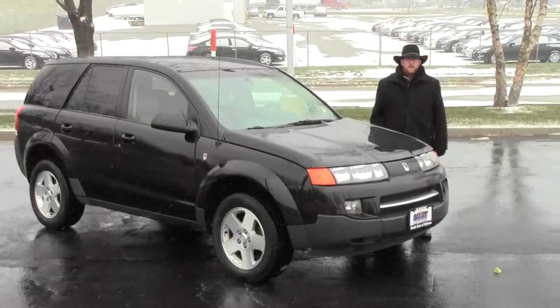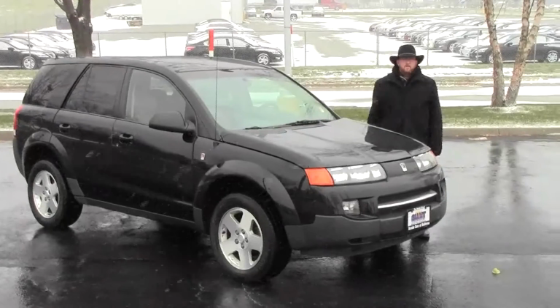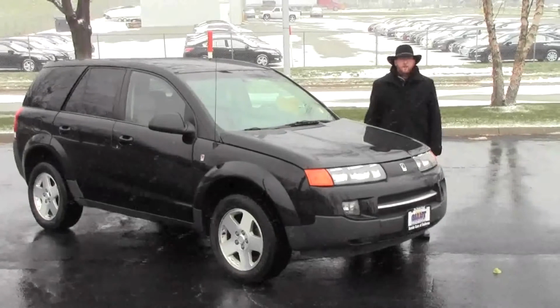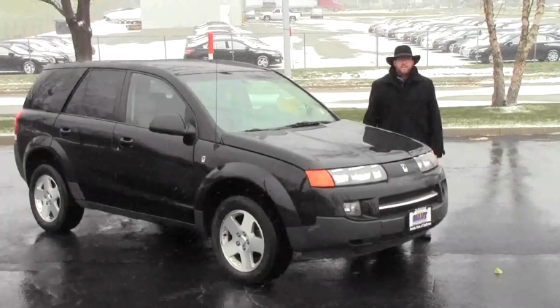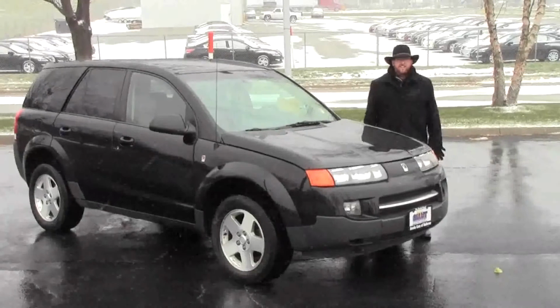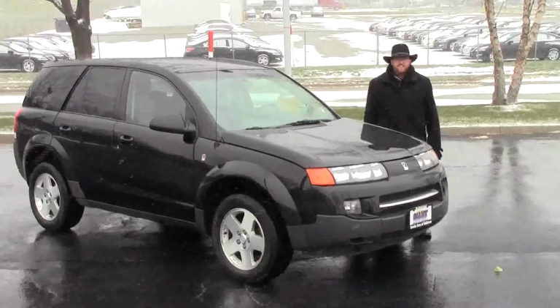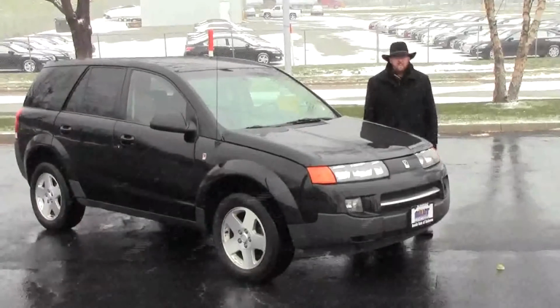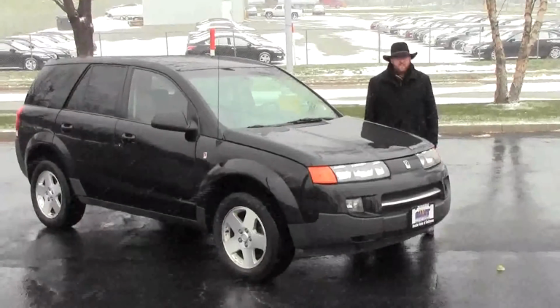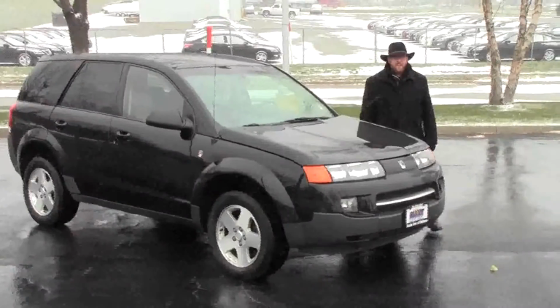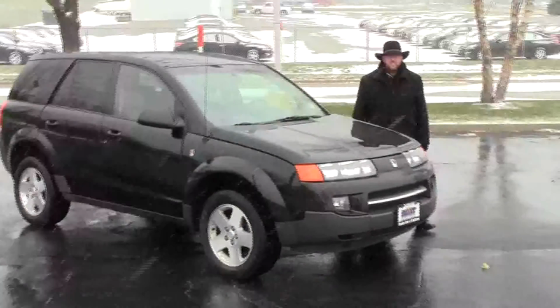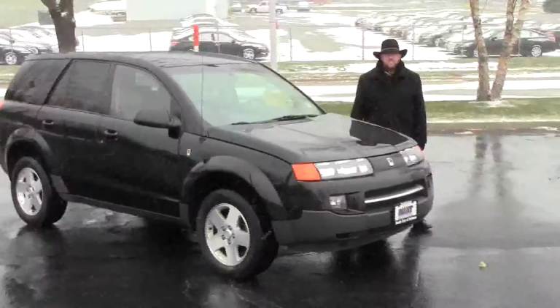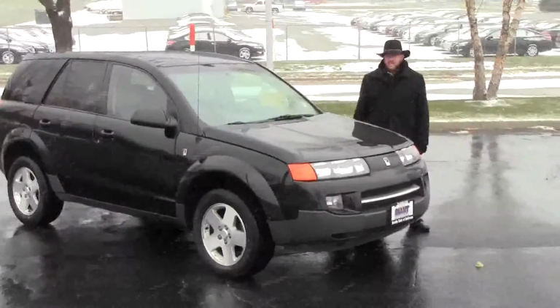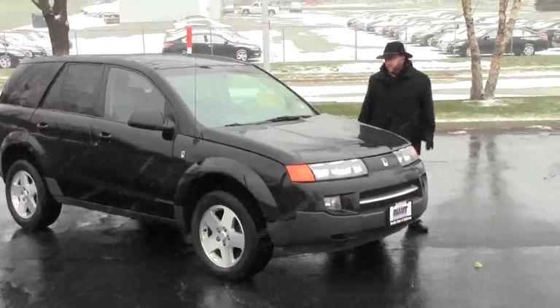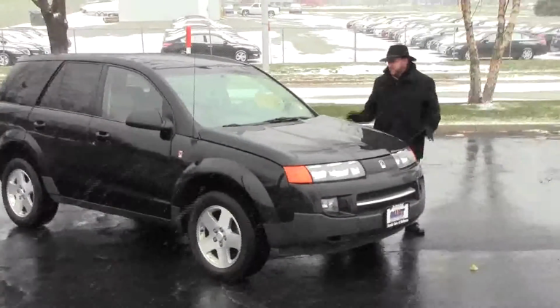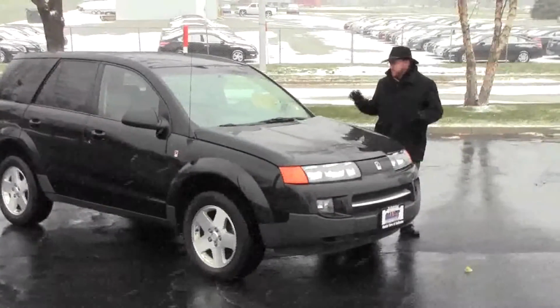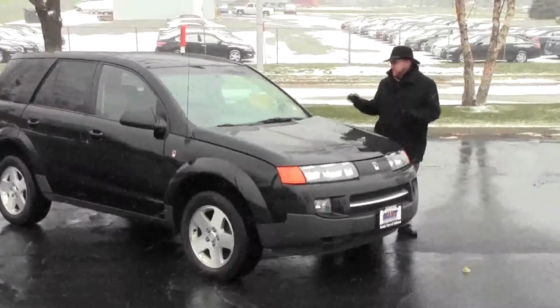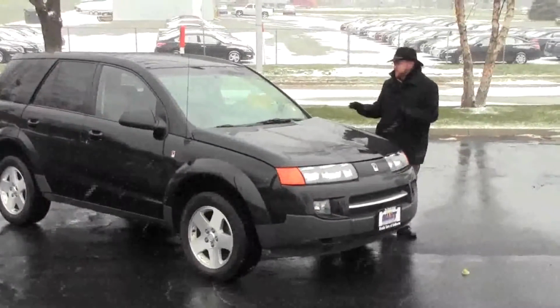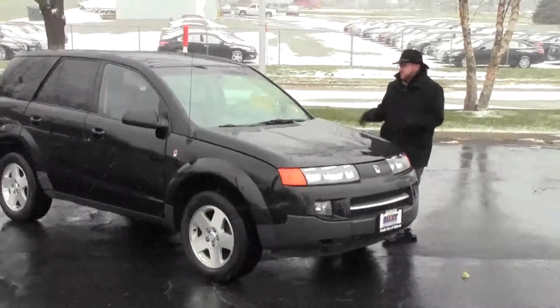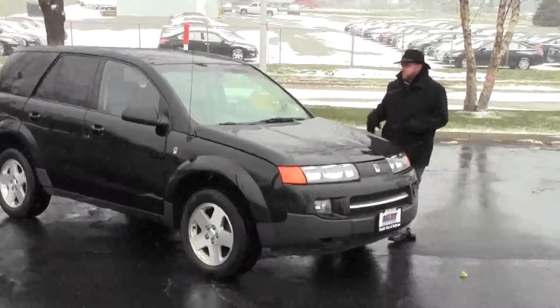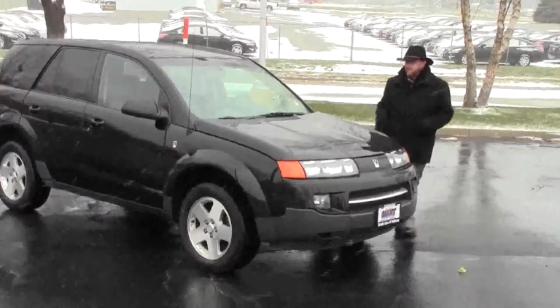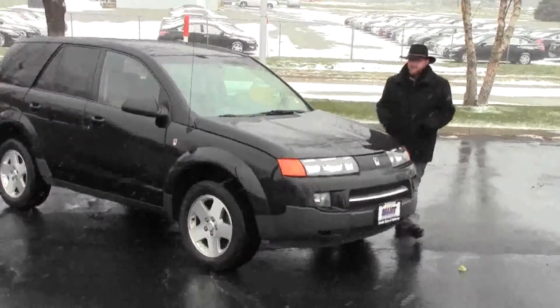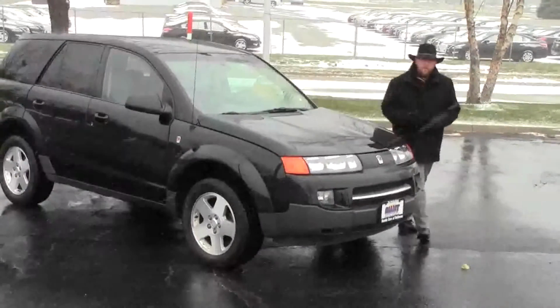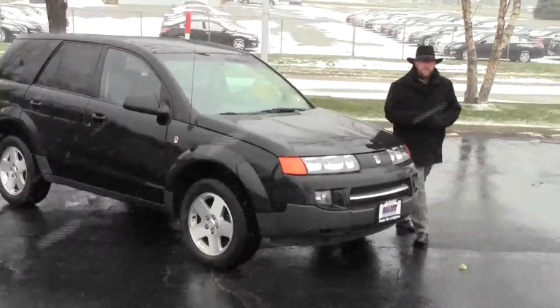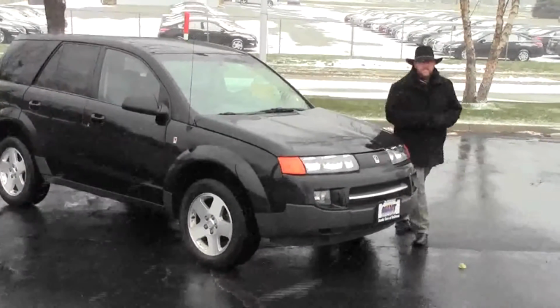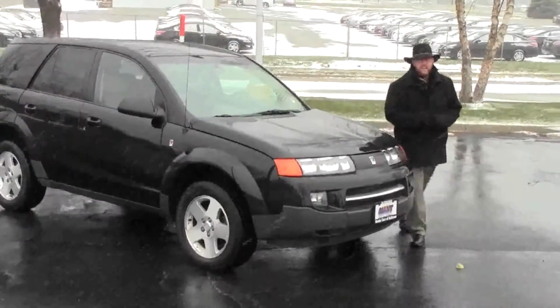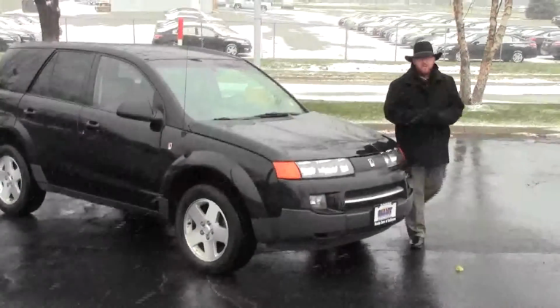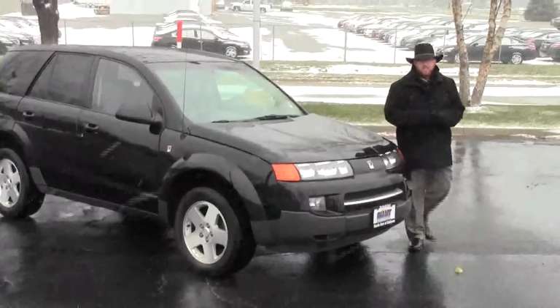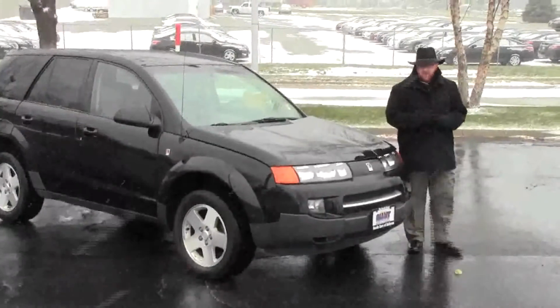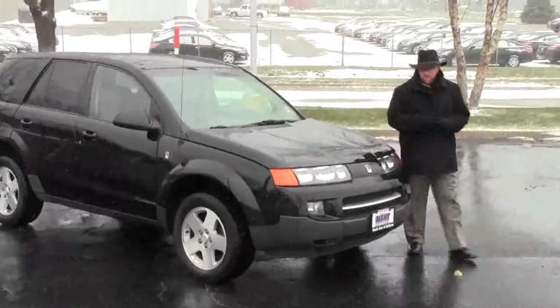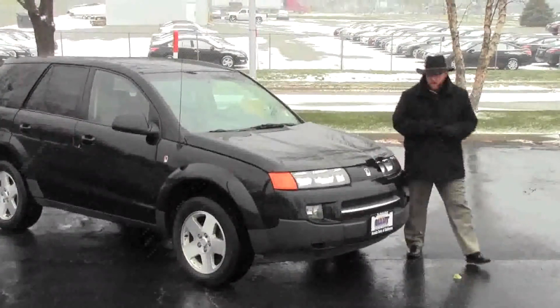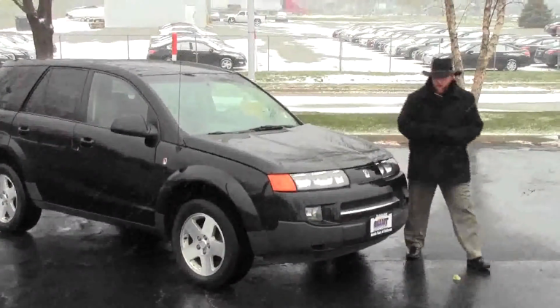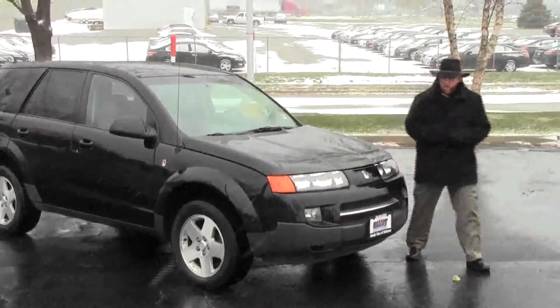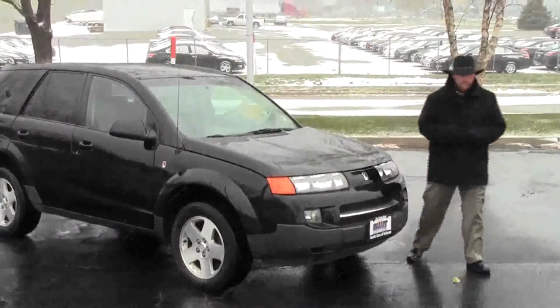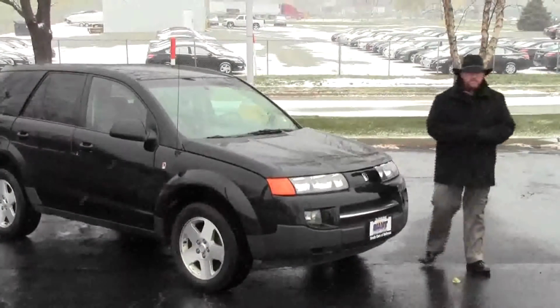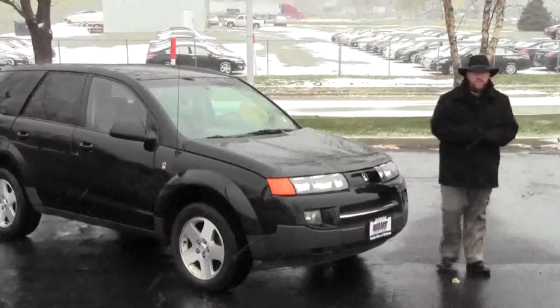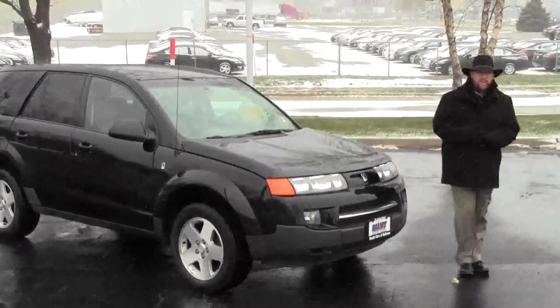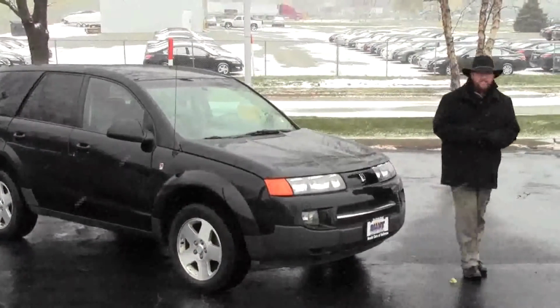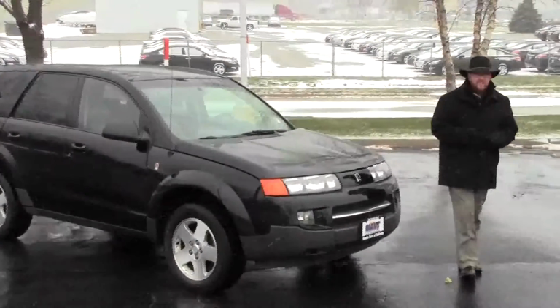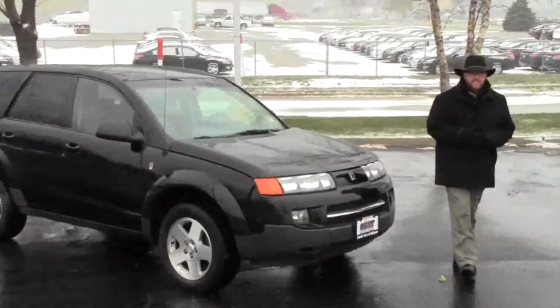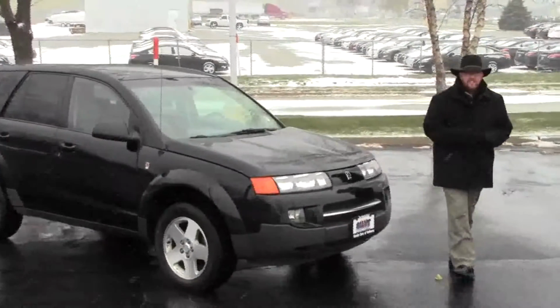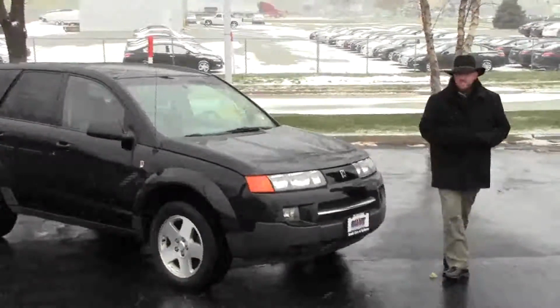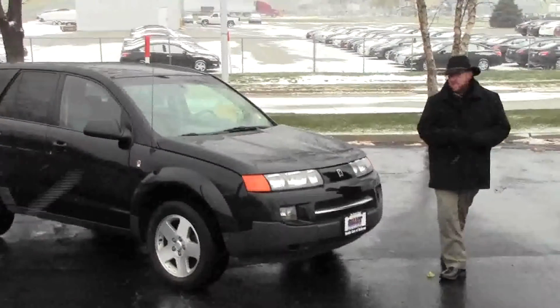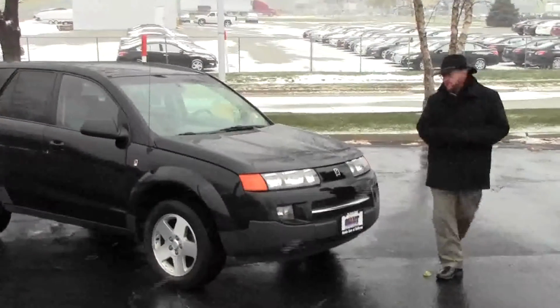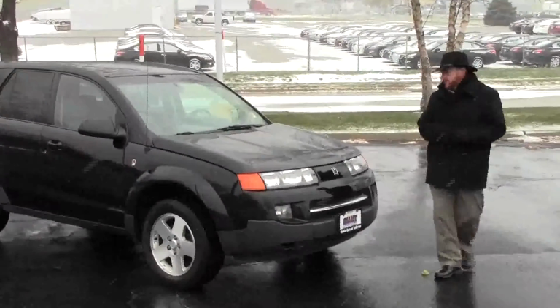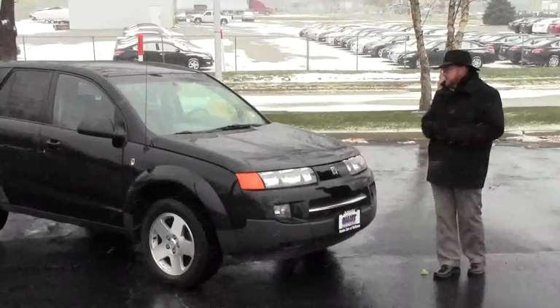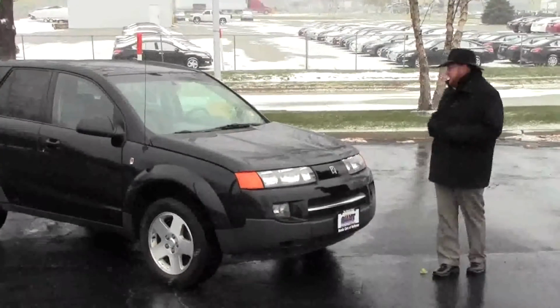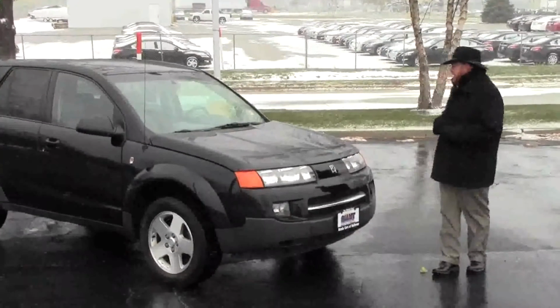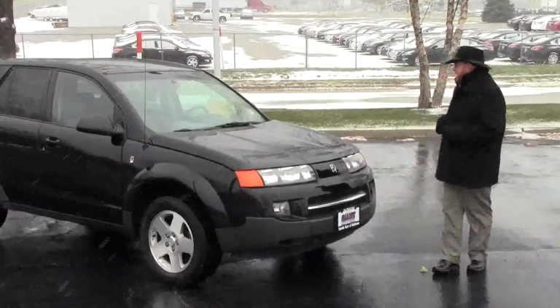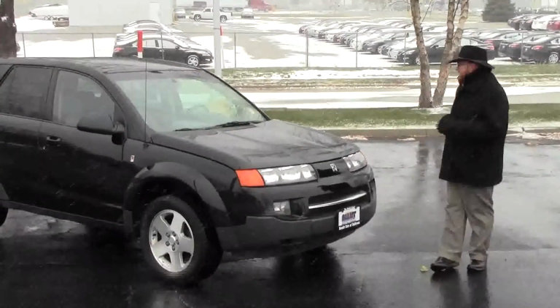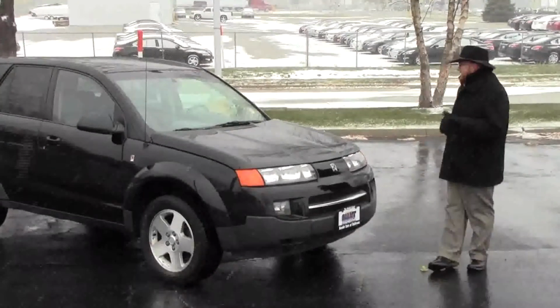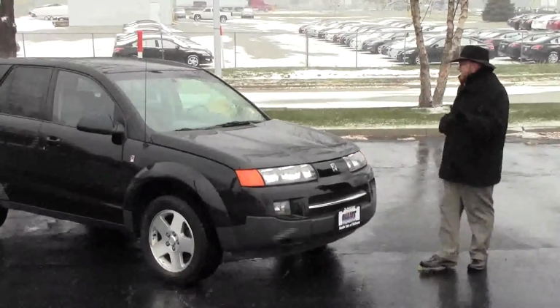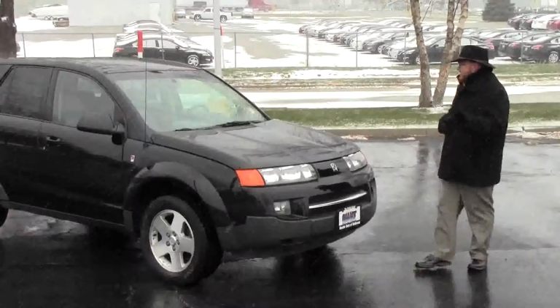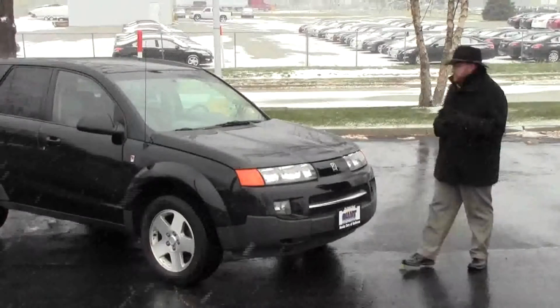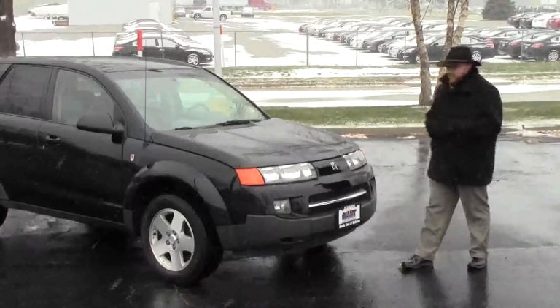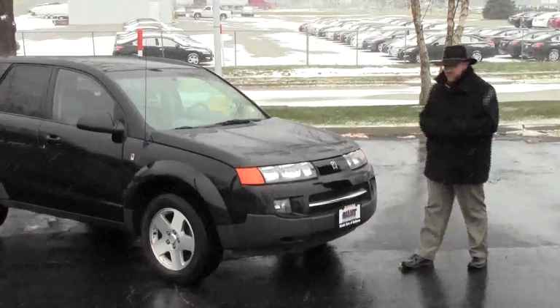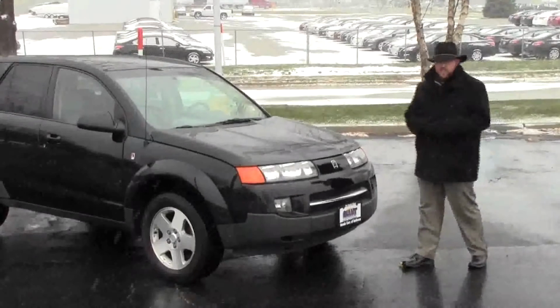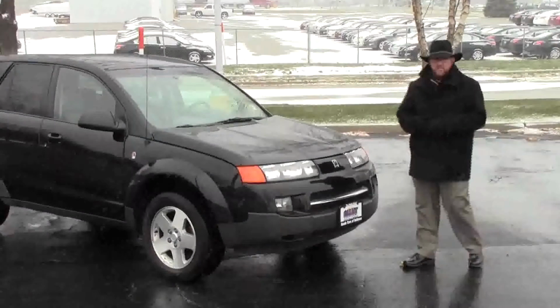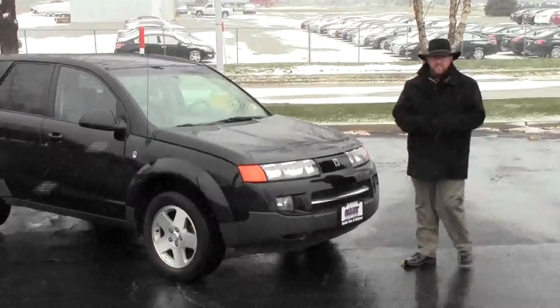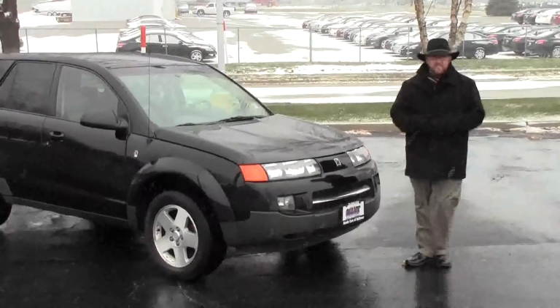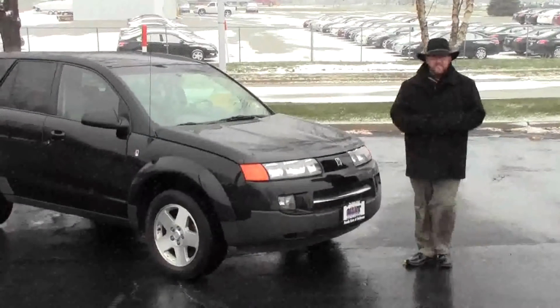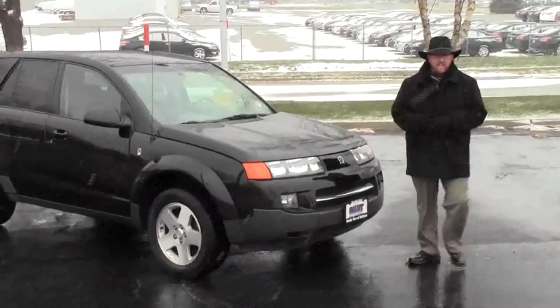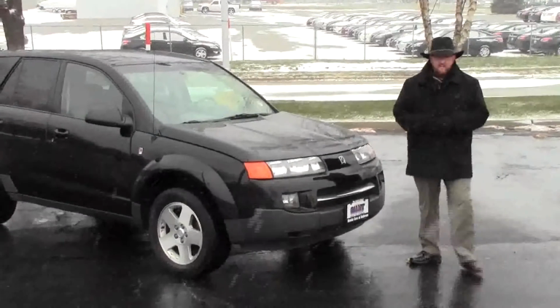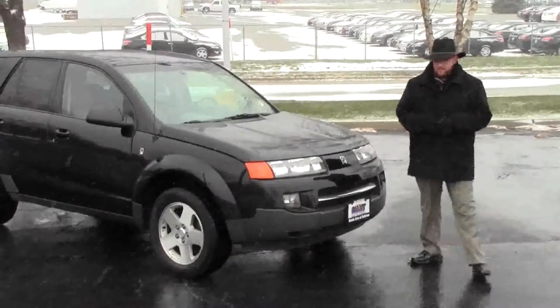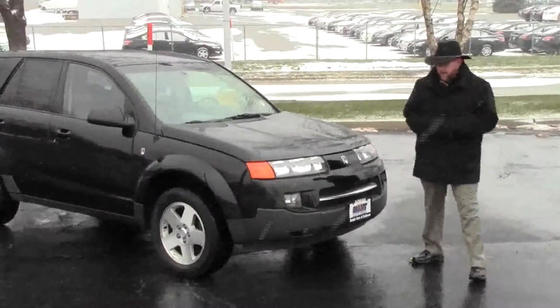Brian Kelly here for the Honda Giant, here to show you this 2004 Saturn Vue all-wheel drive. Just came in on trade. It has just under 150,000 miles.